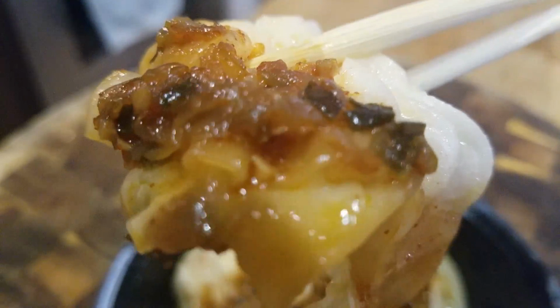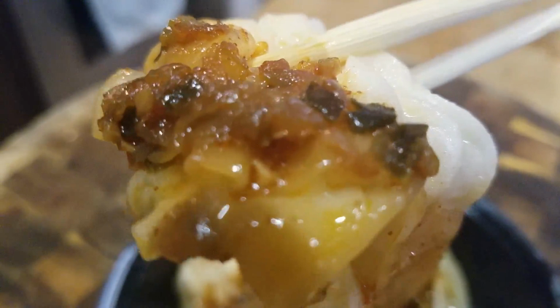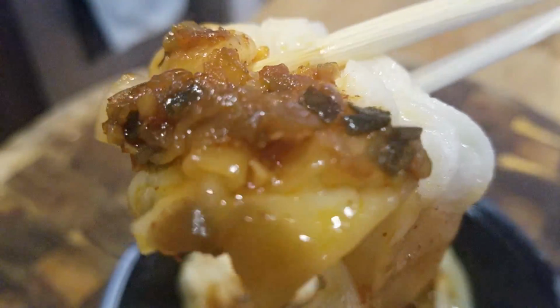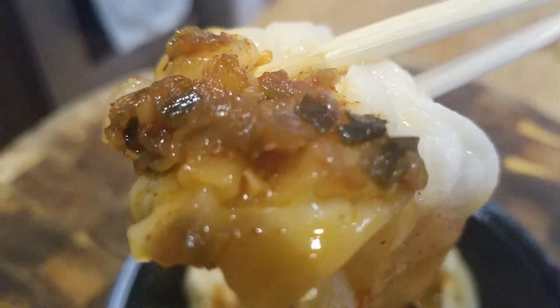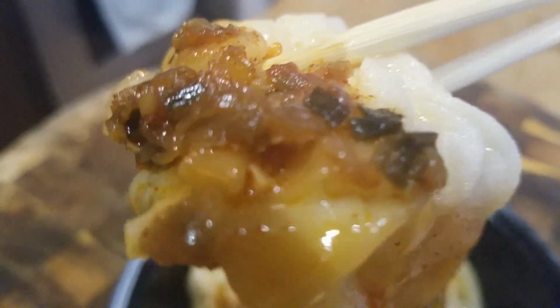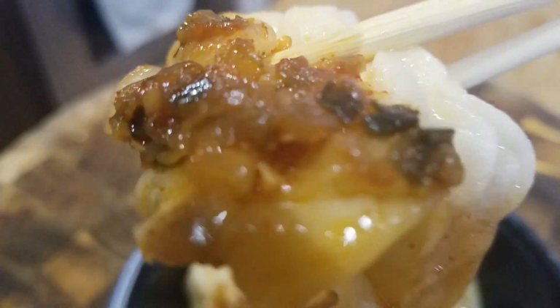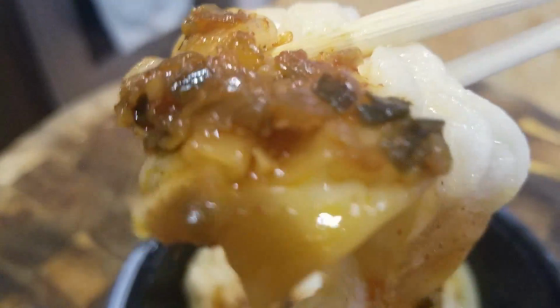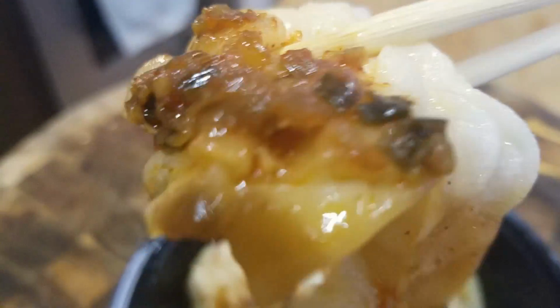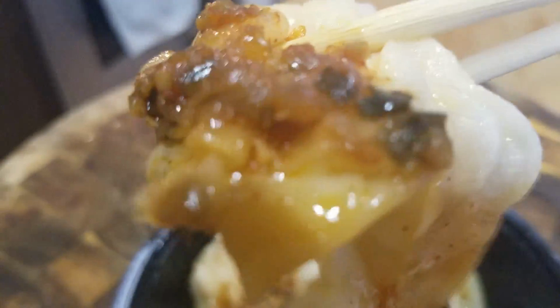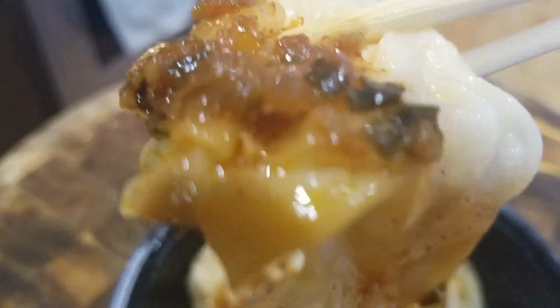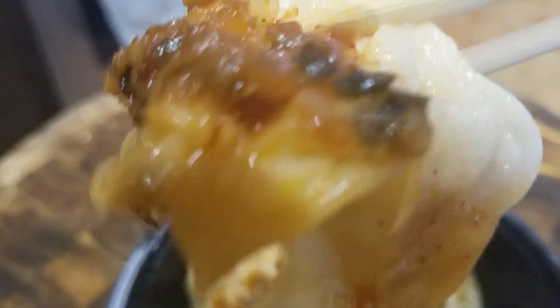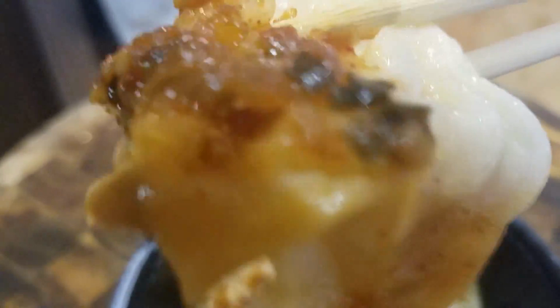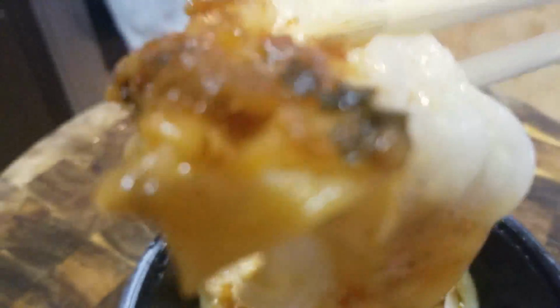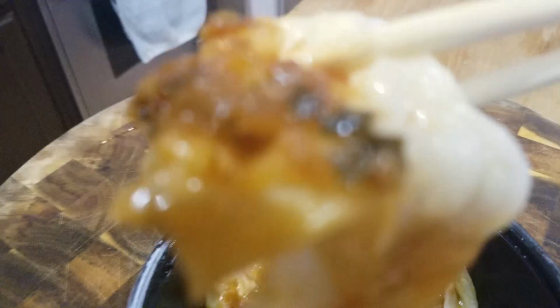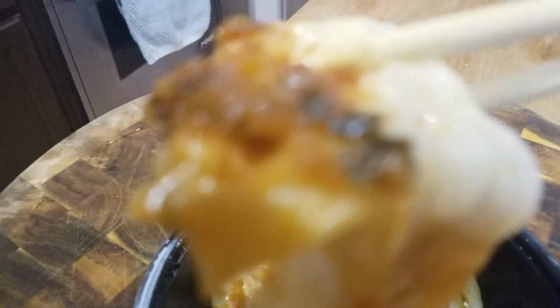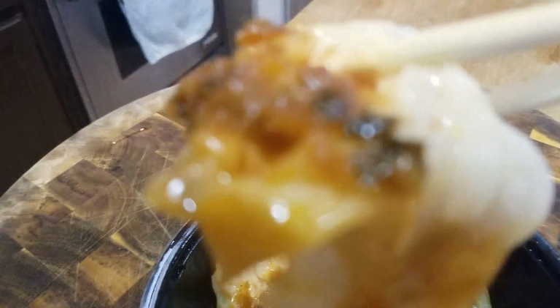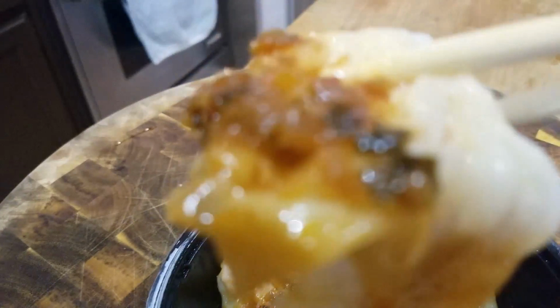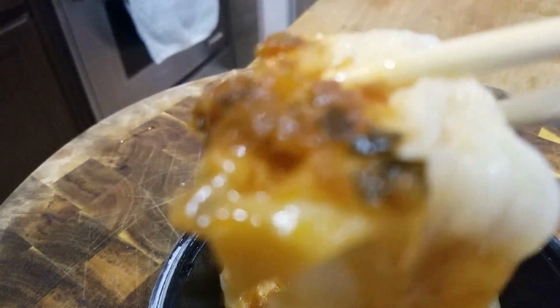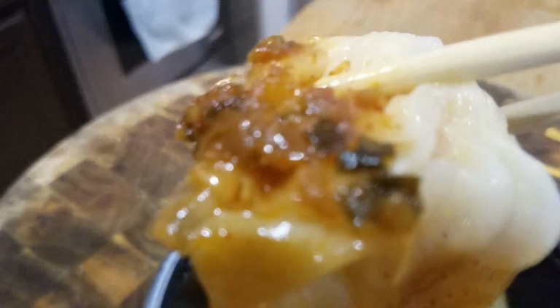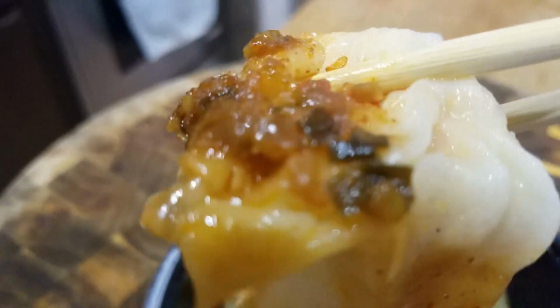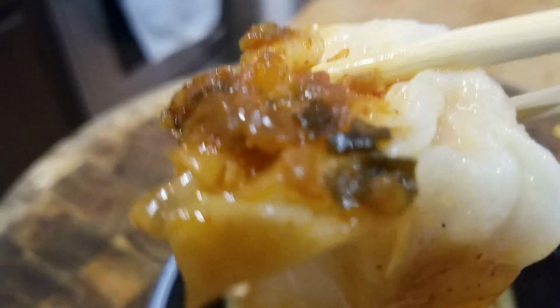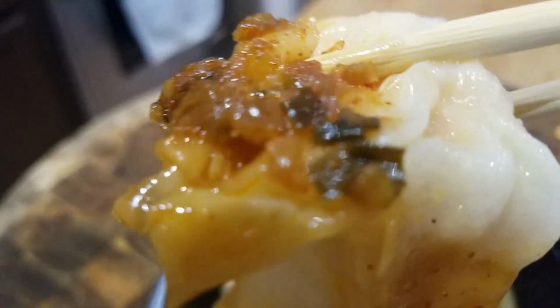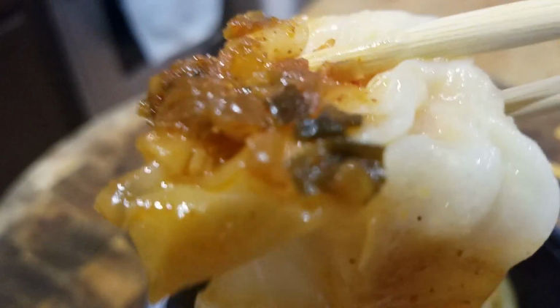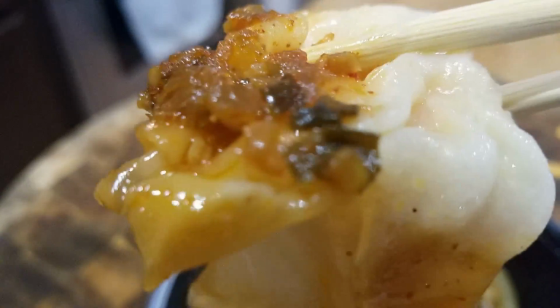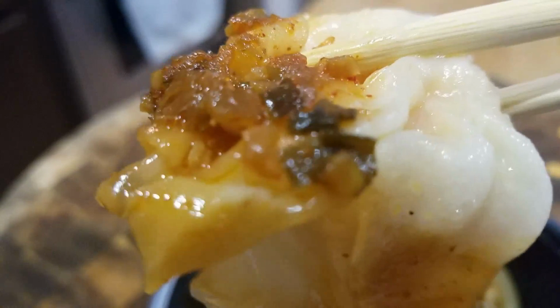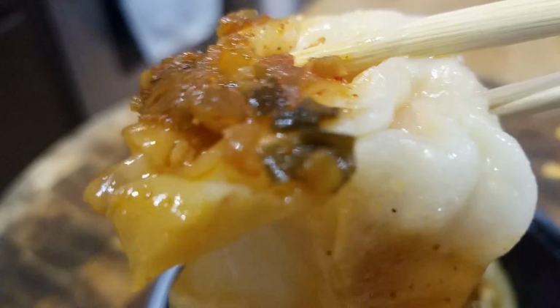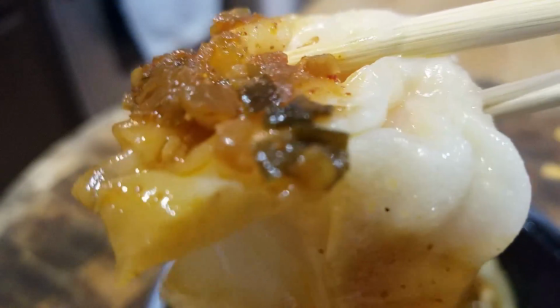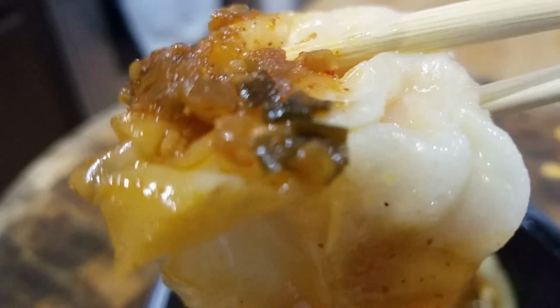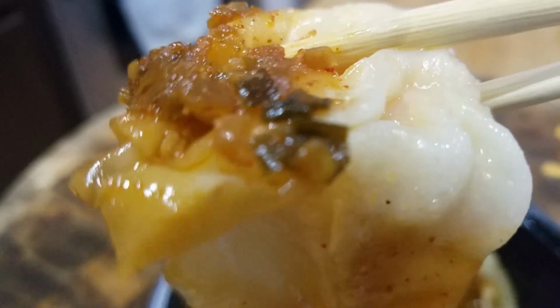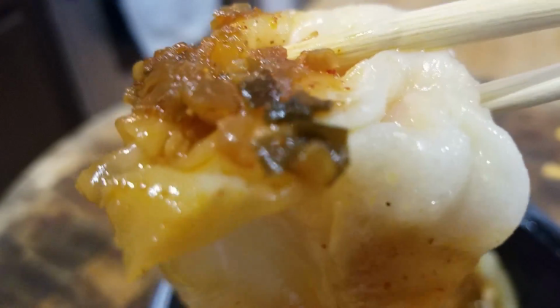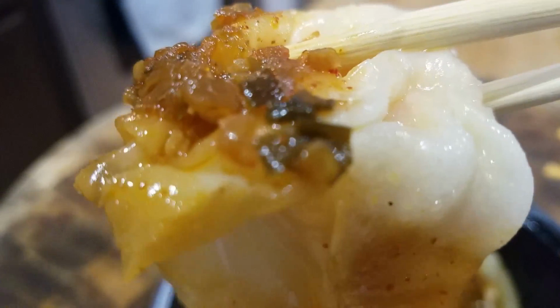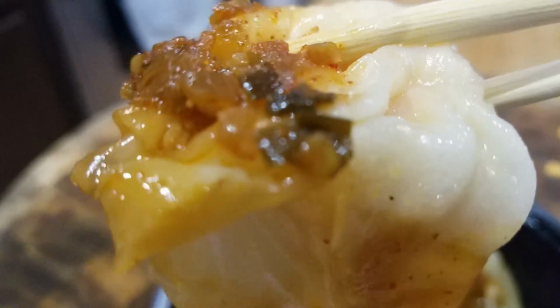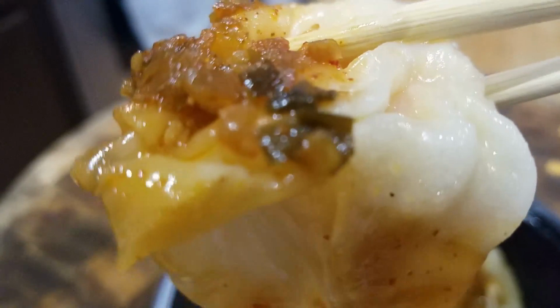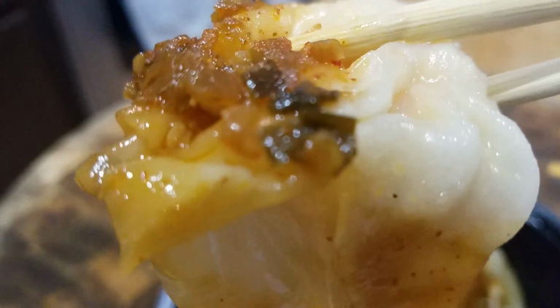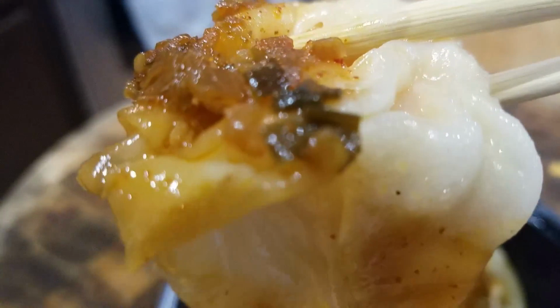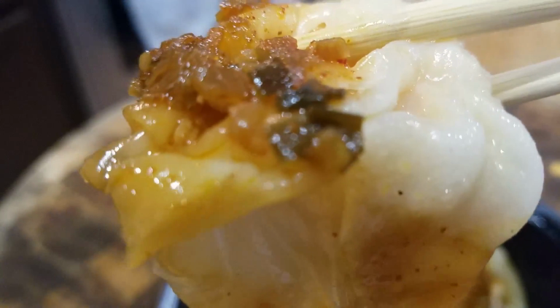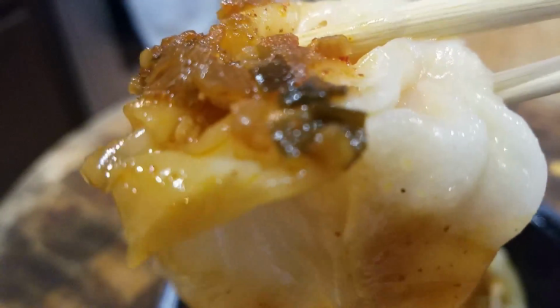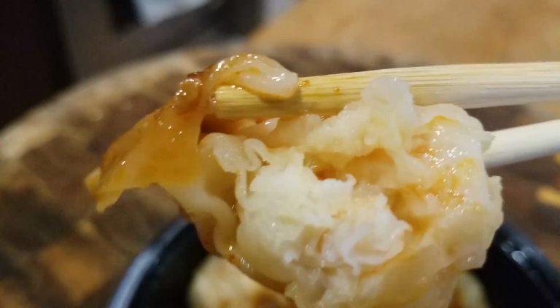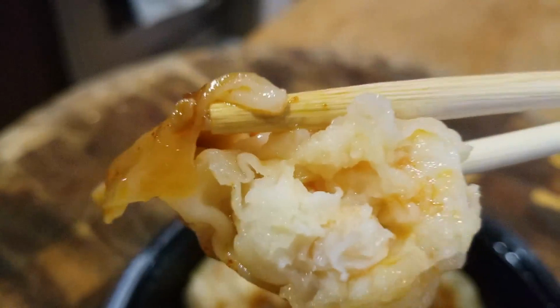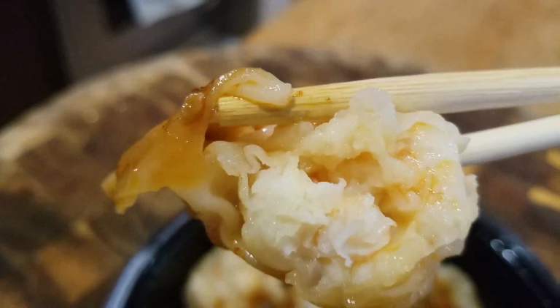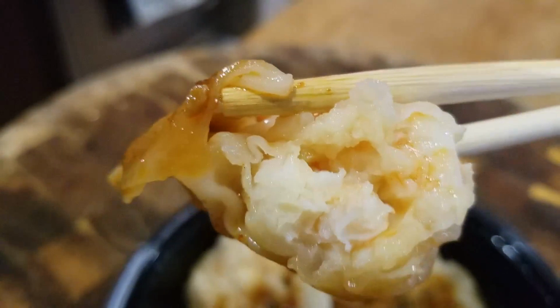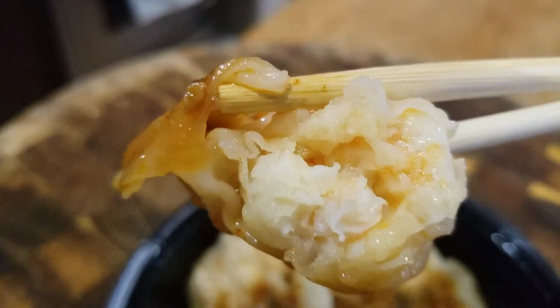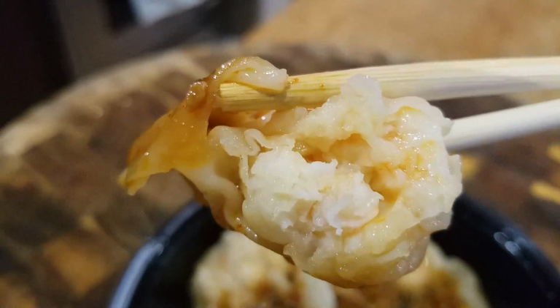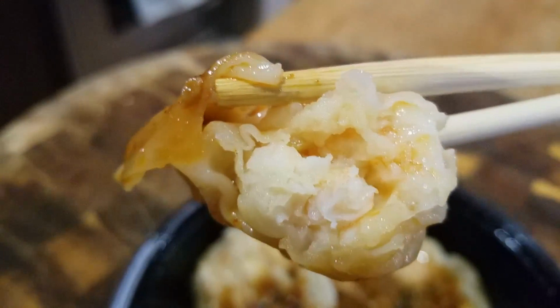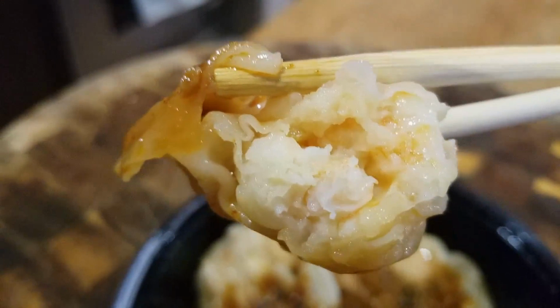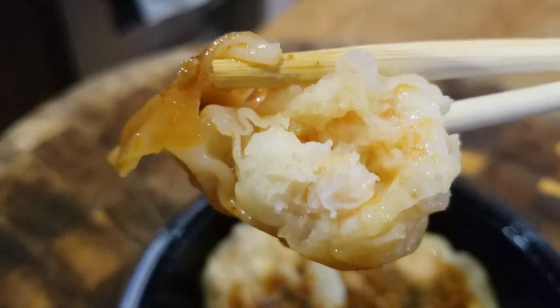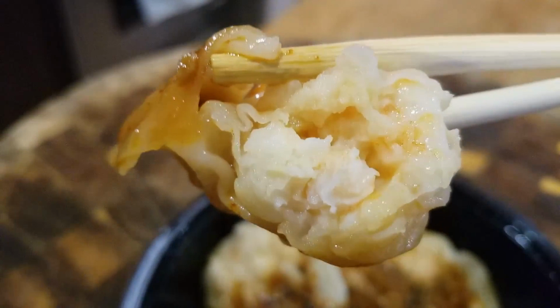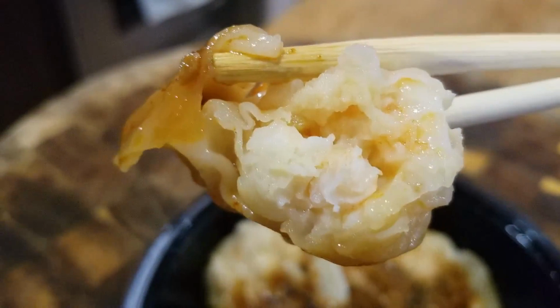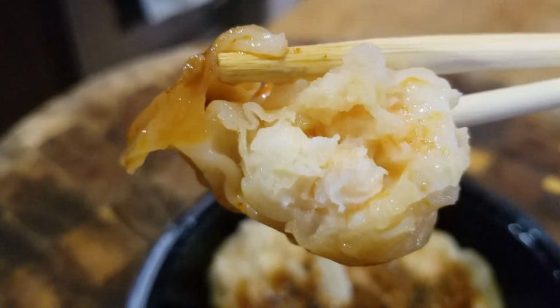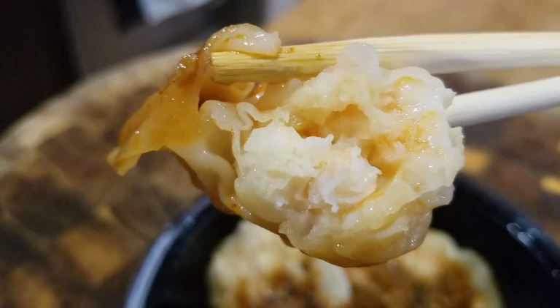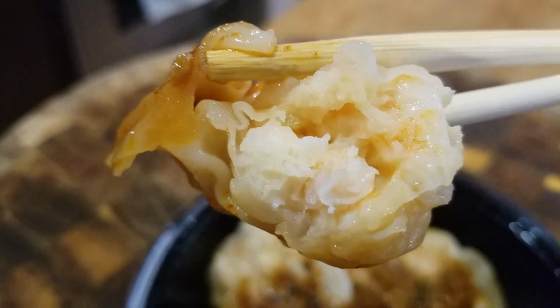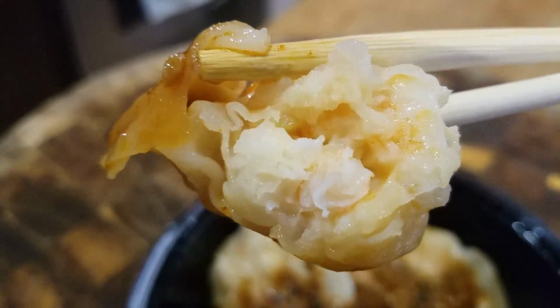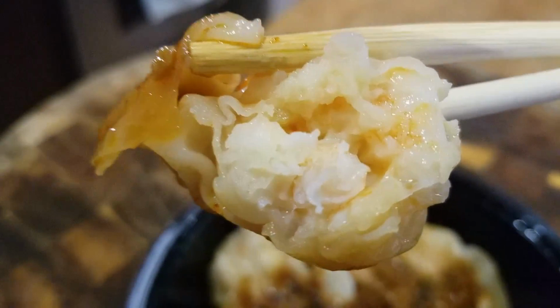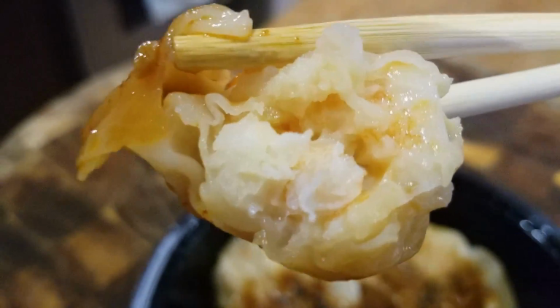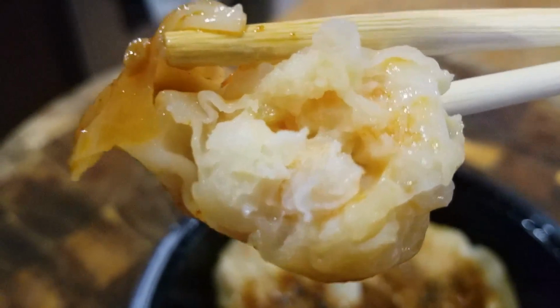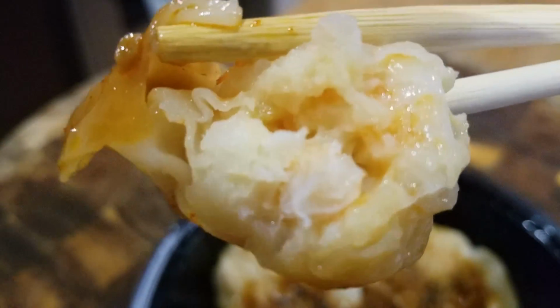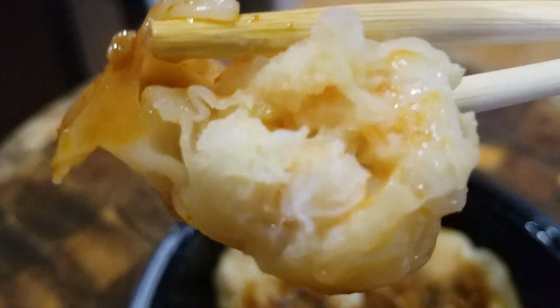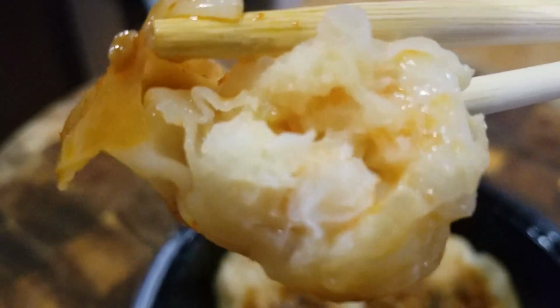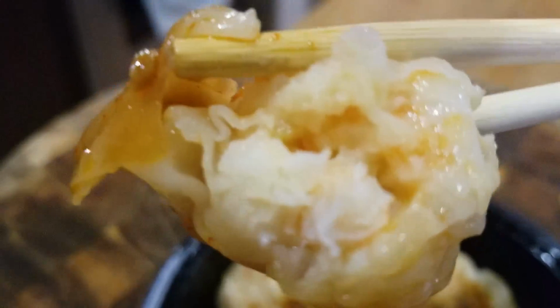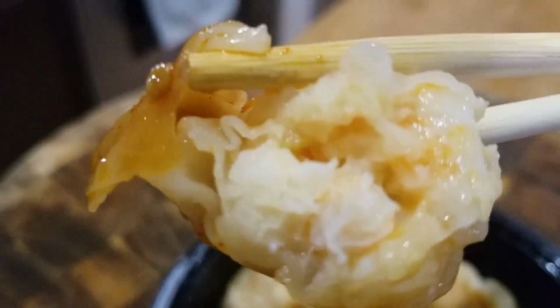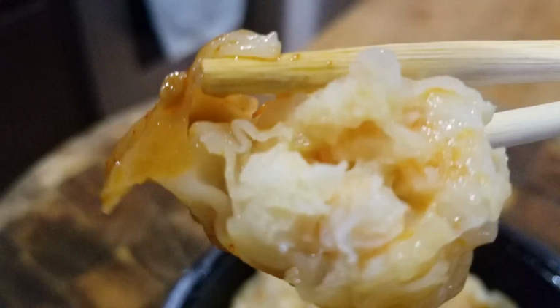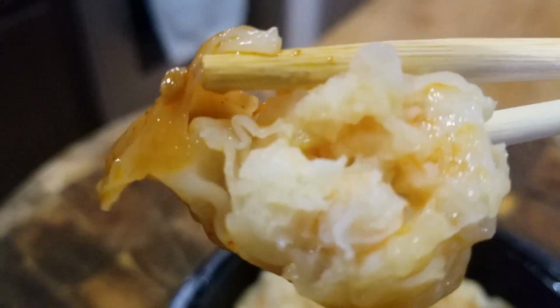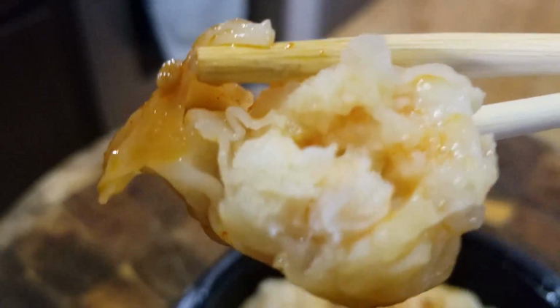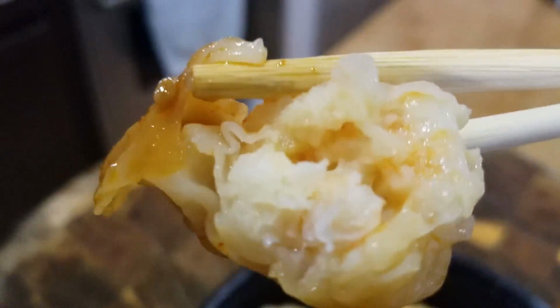I'm so glad I discovered these. They are well worth your money. I will be buying these again. Three shrimp tails up for sure.